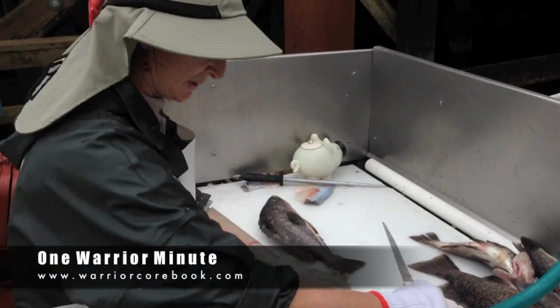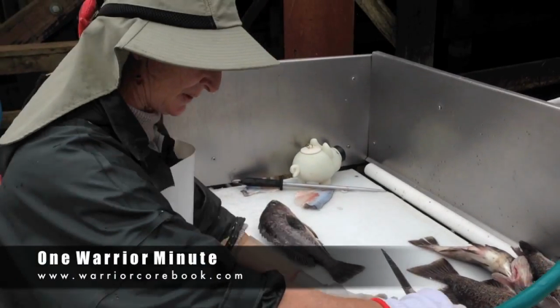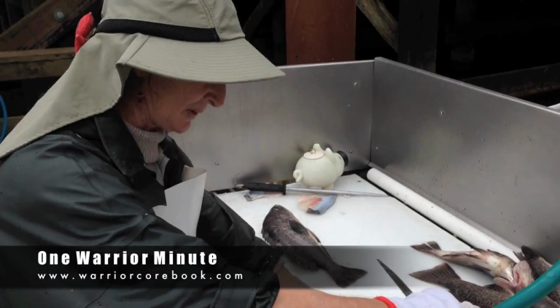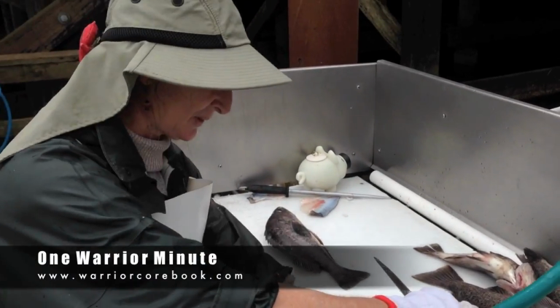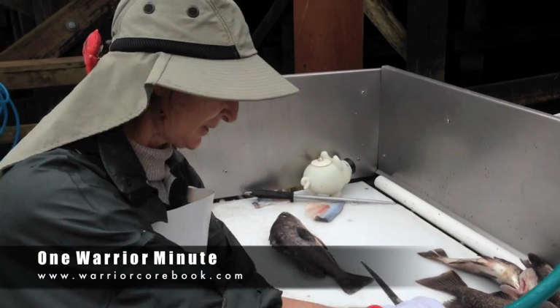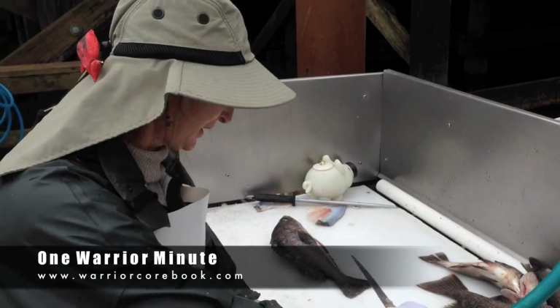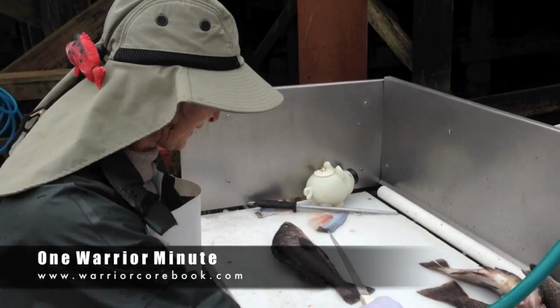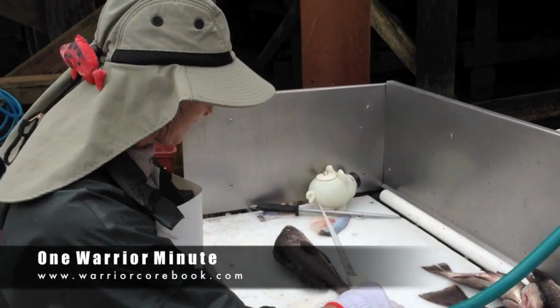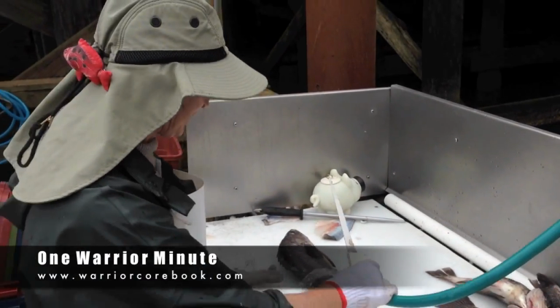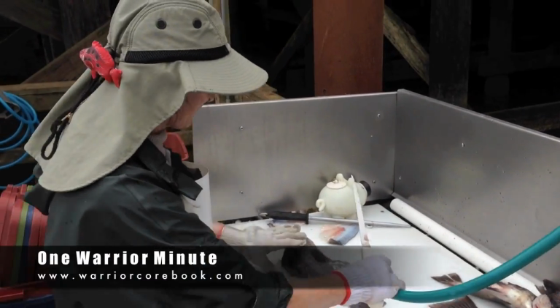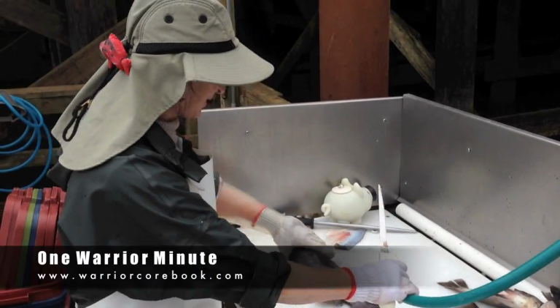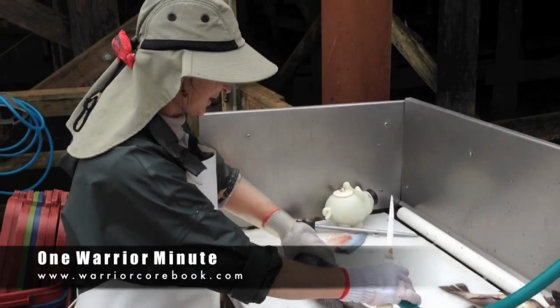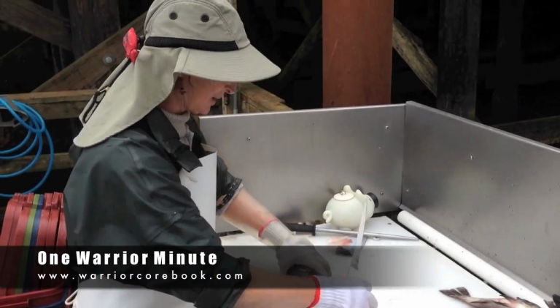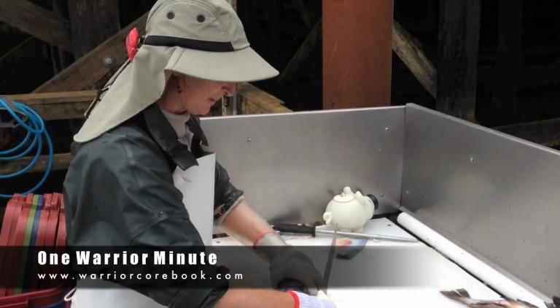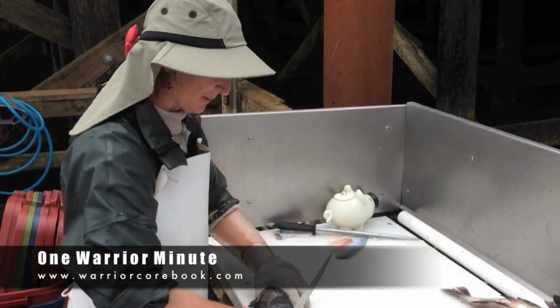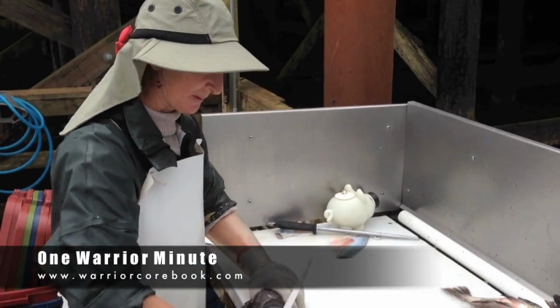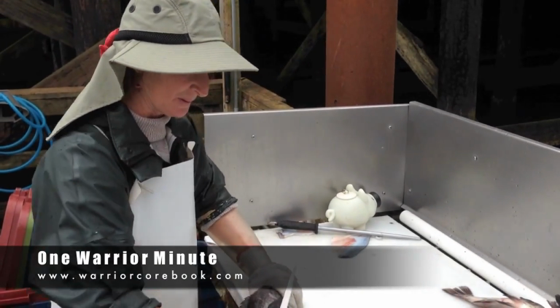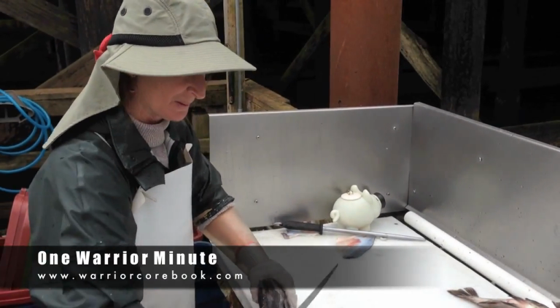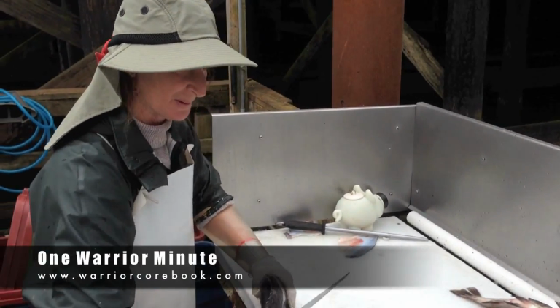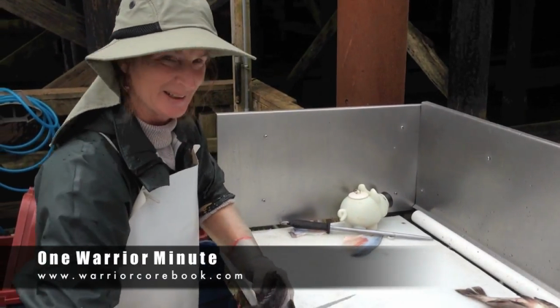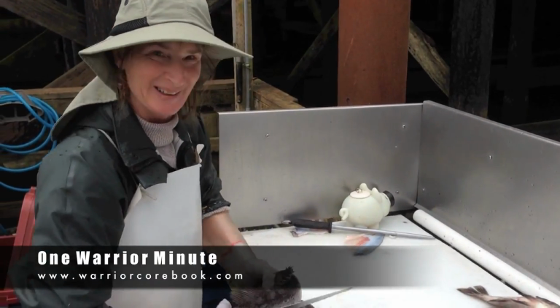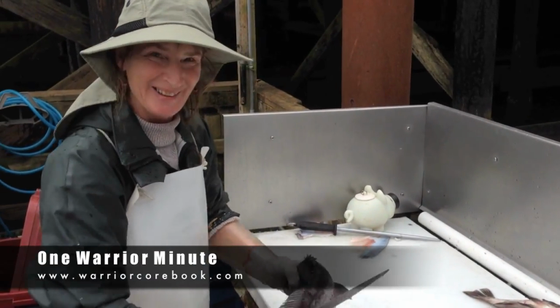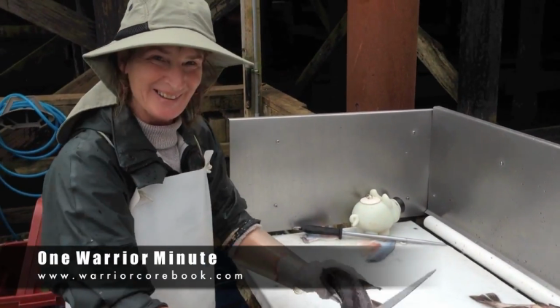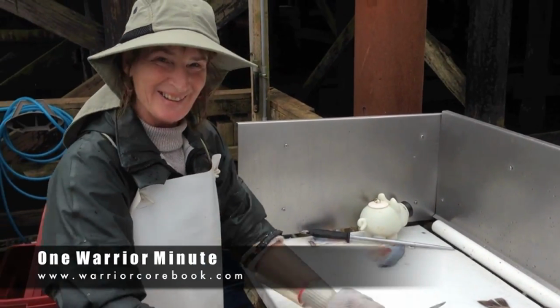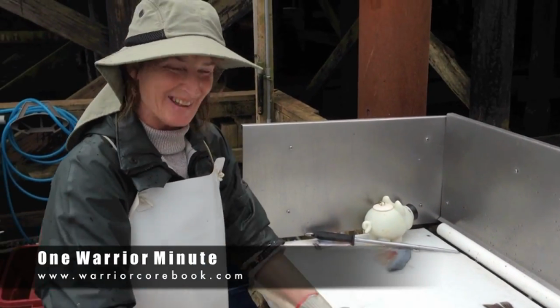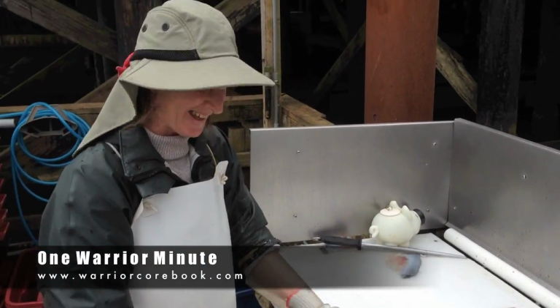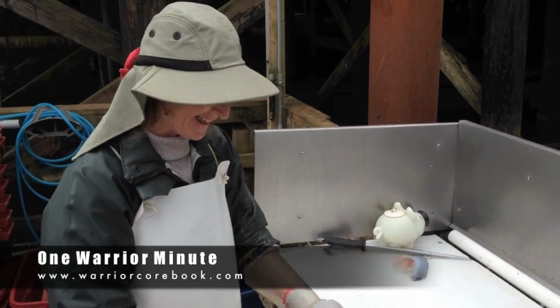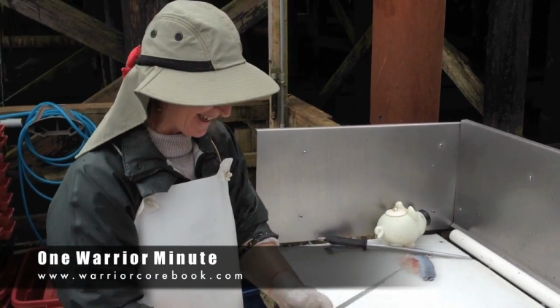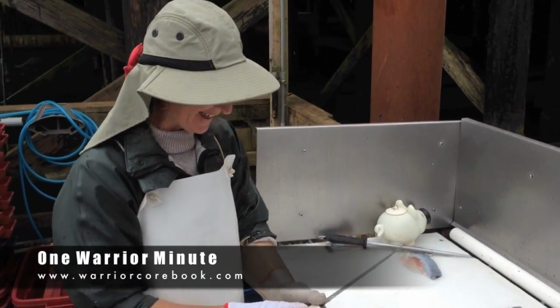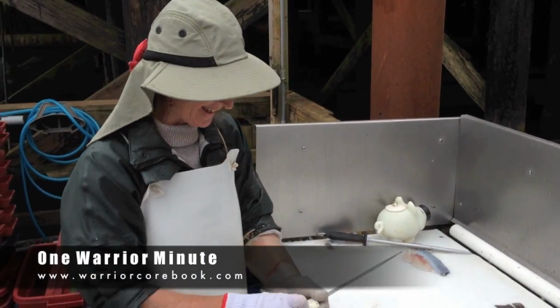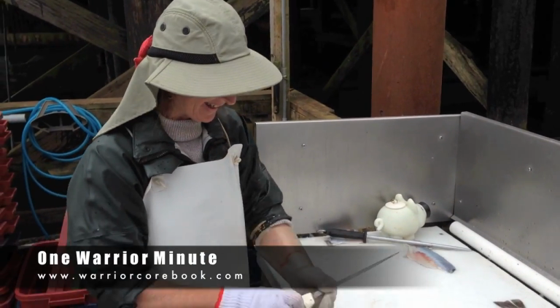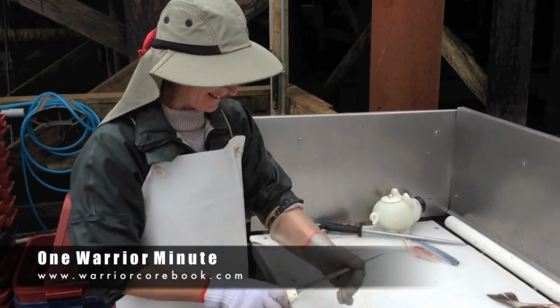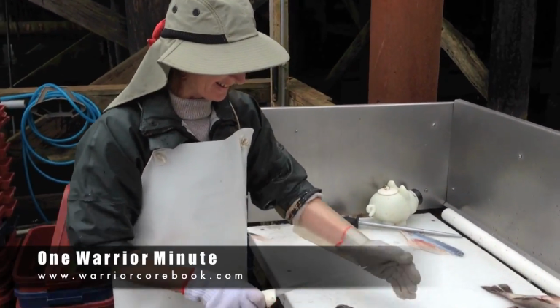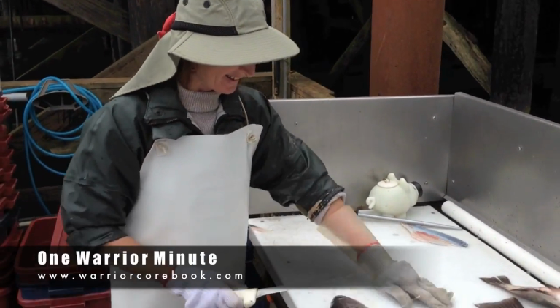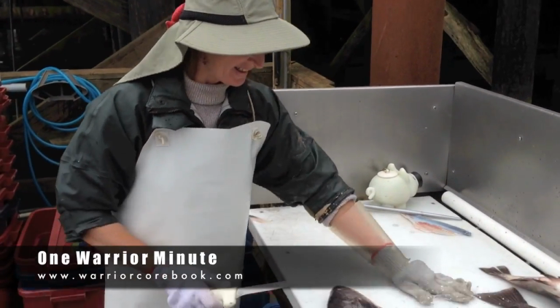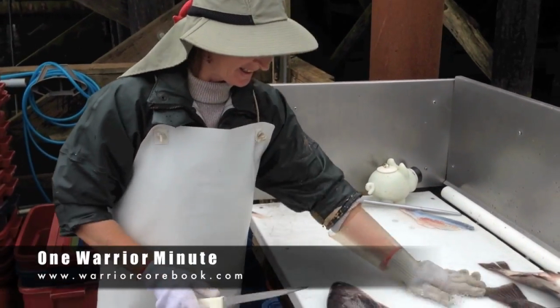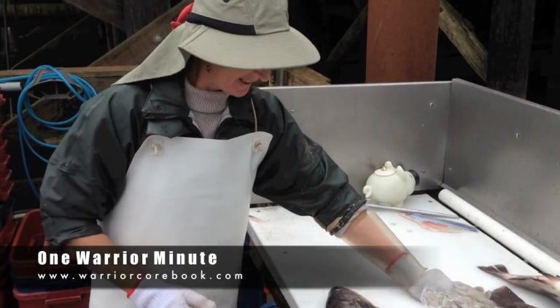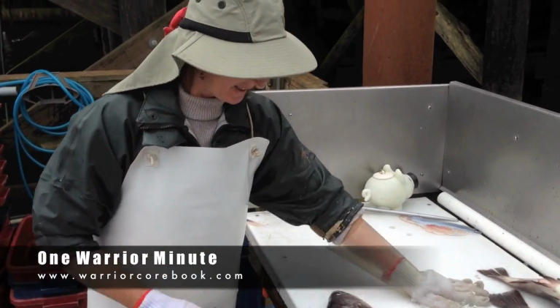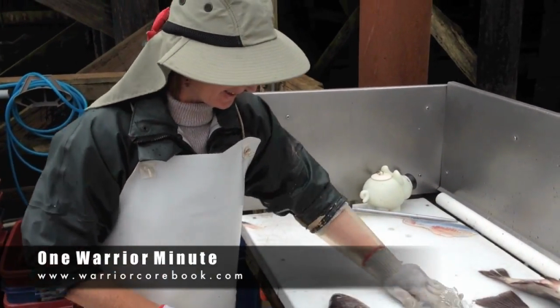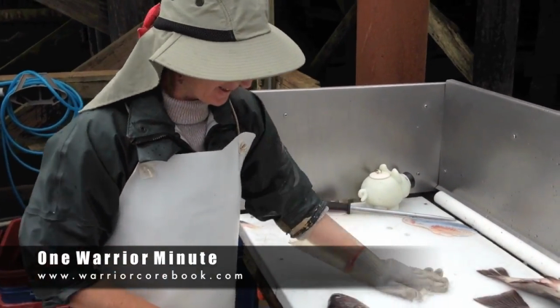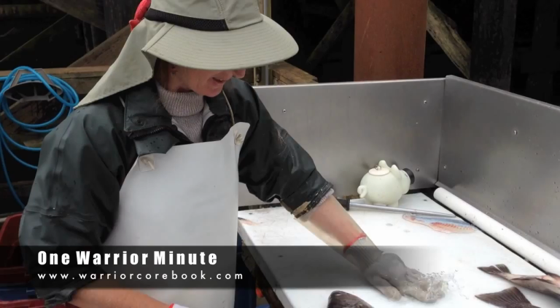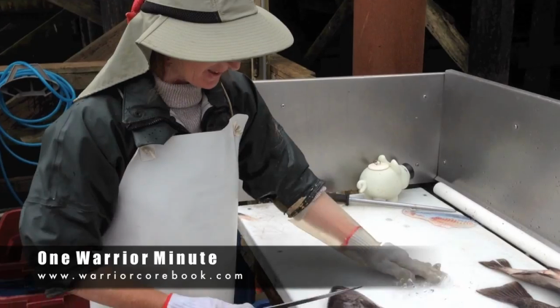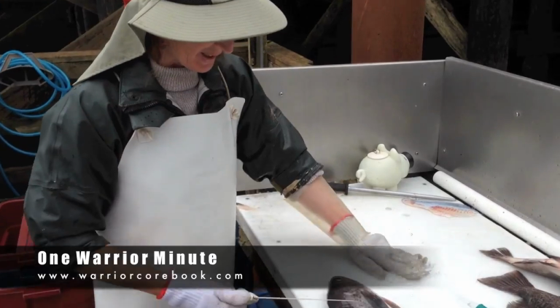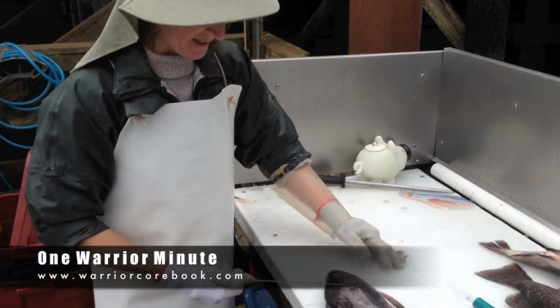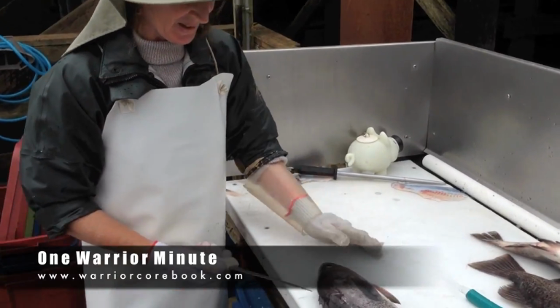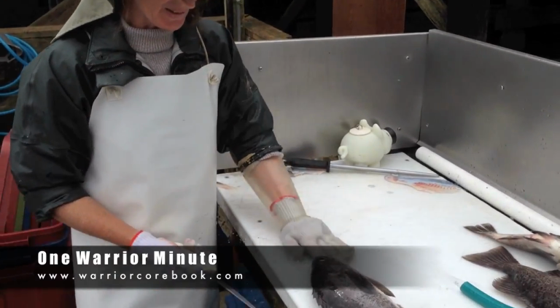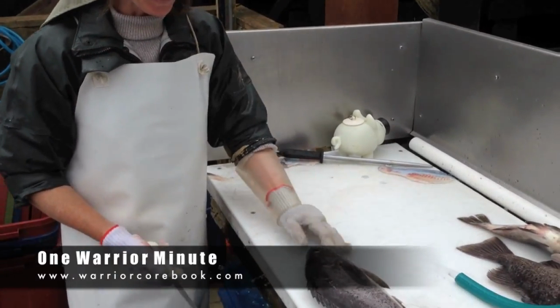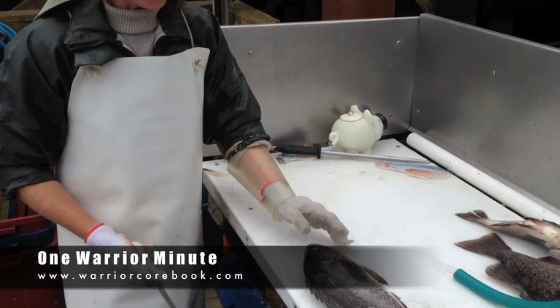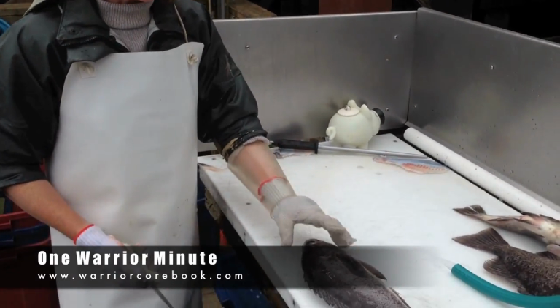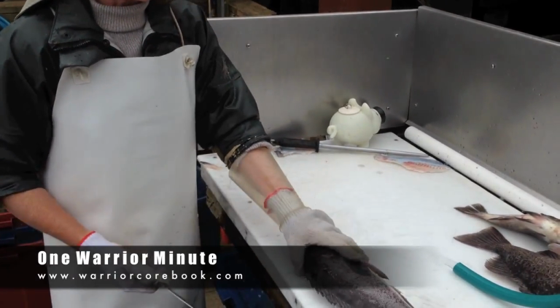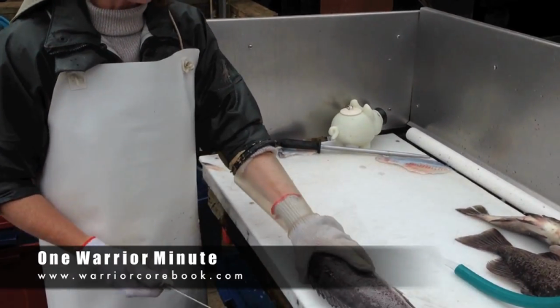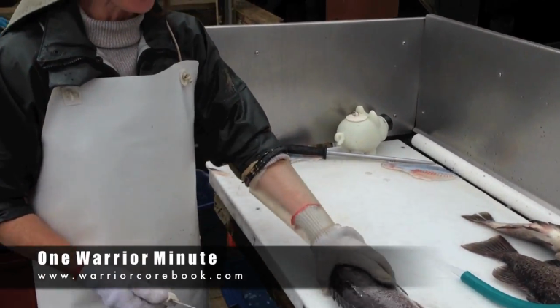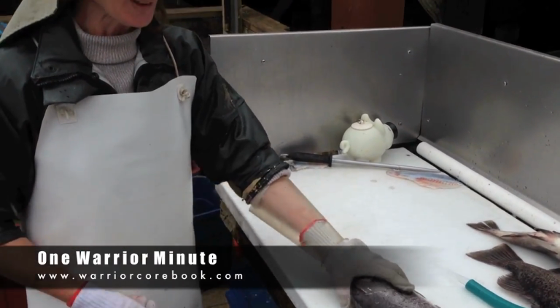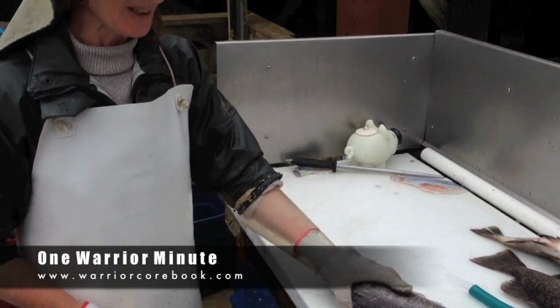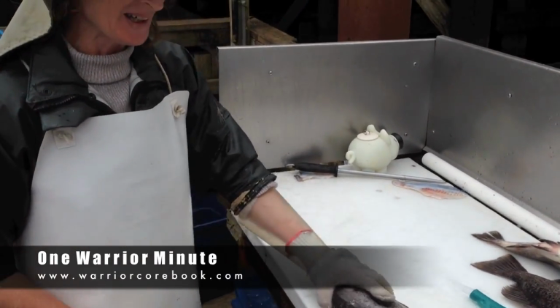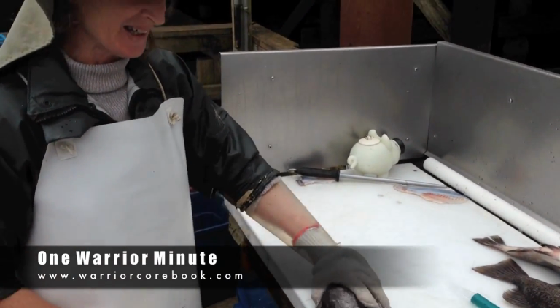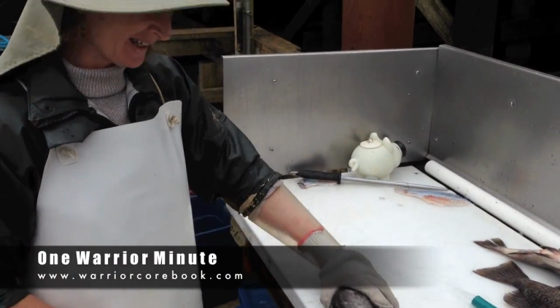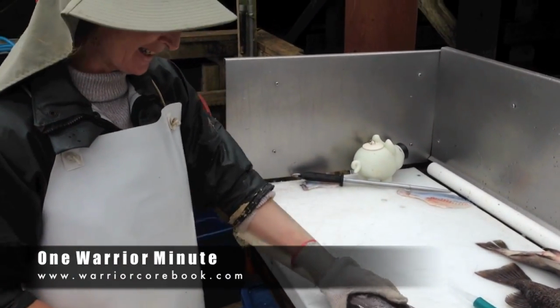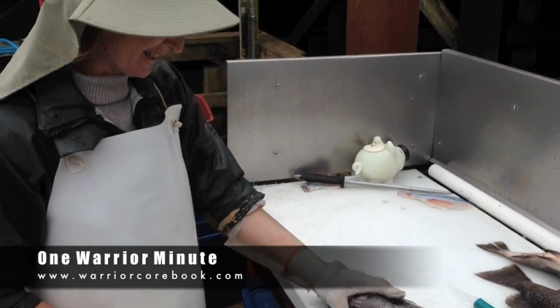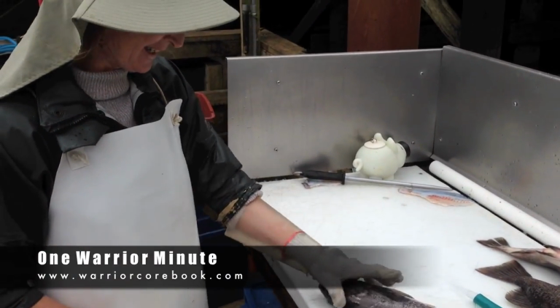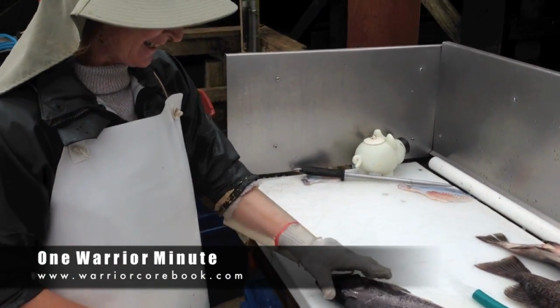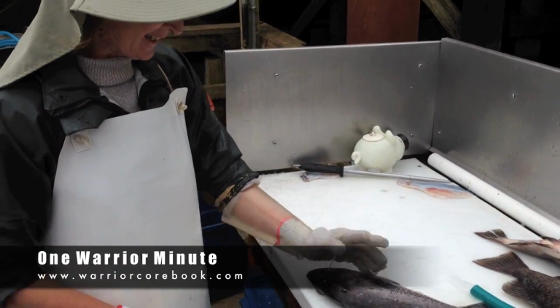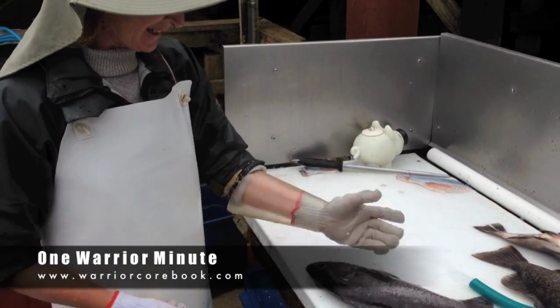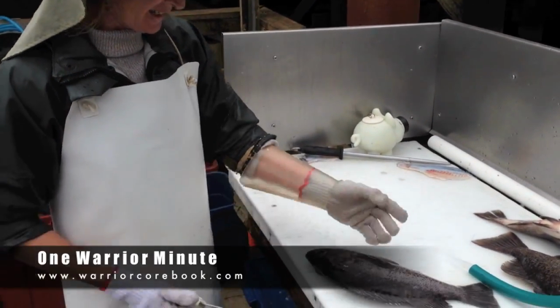All right, this is Judy and she's been doing this for 40 years. She's going to show us how to fillet a fish.